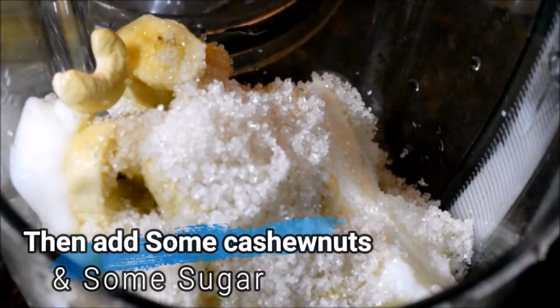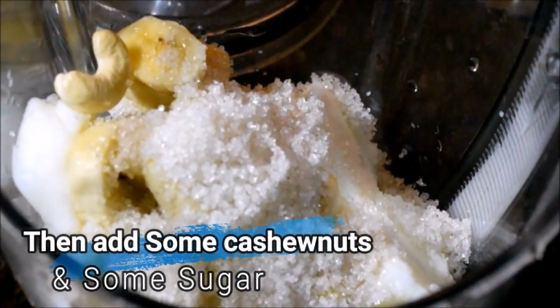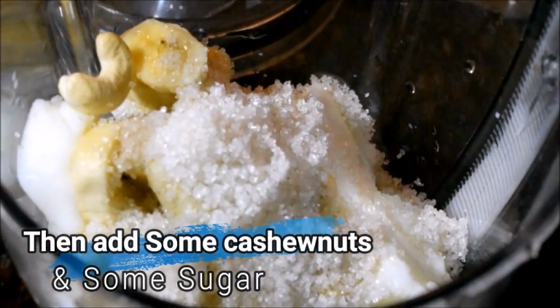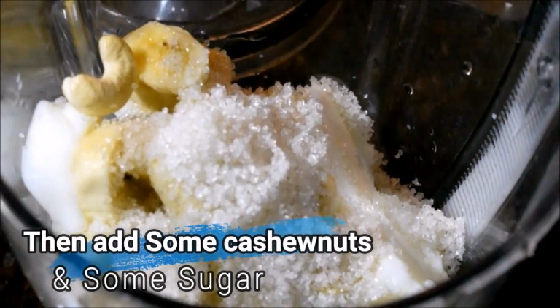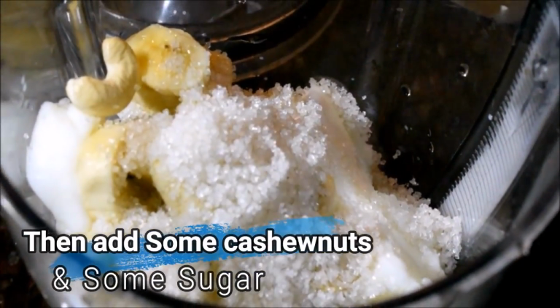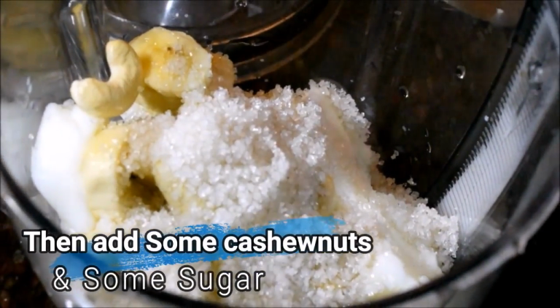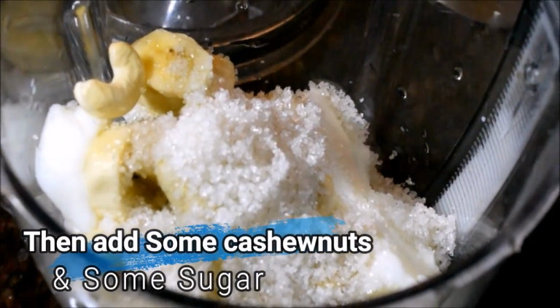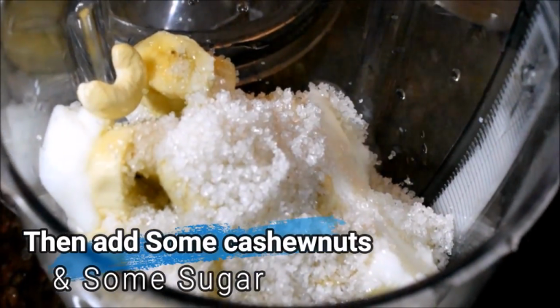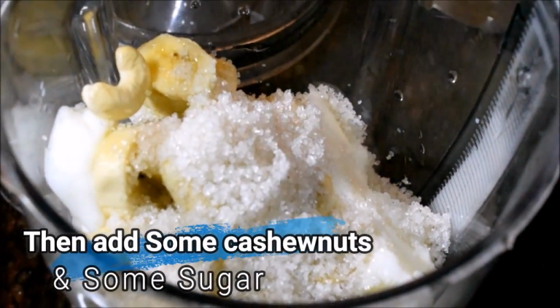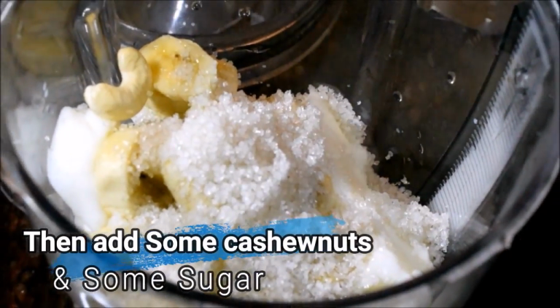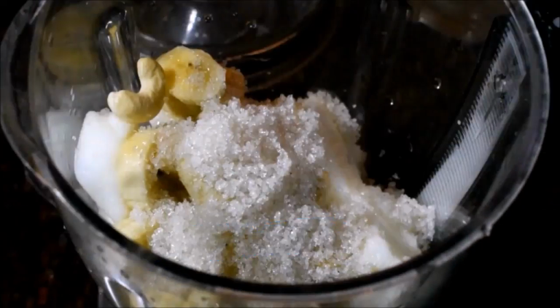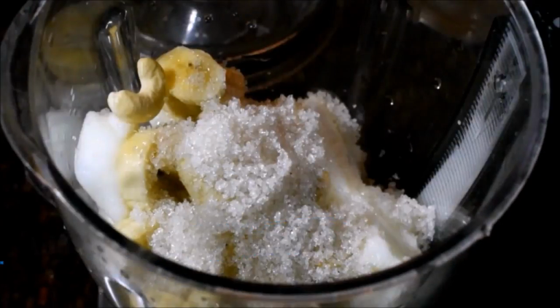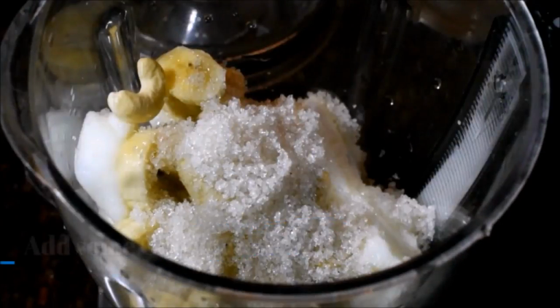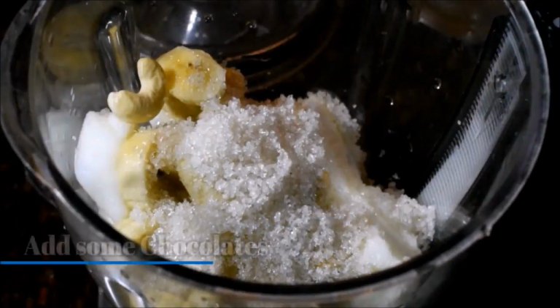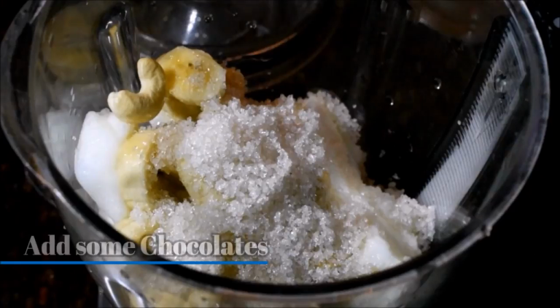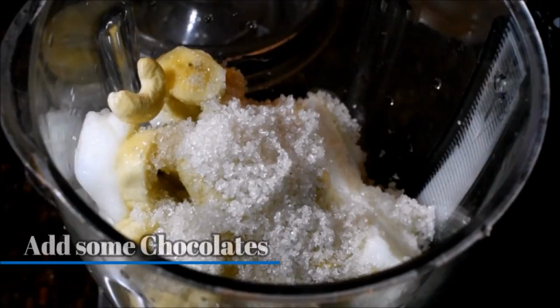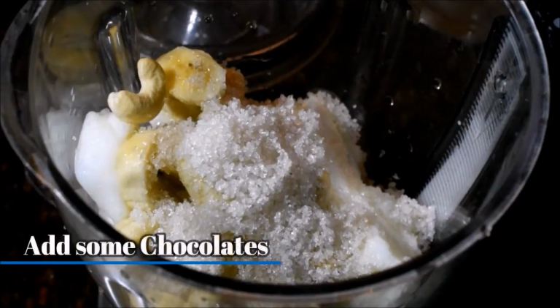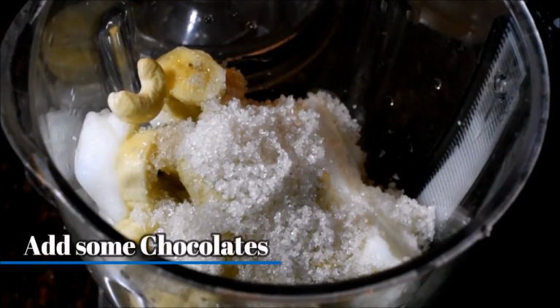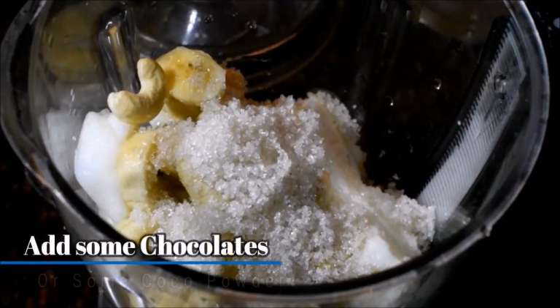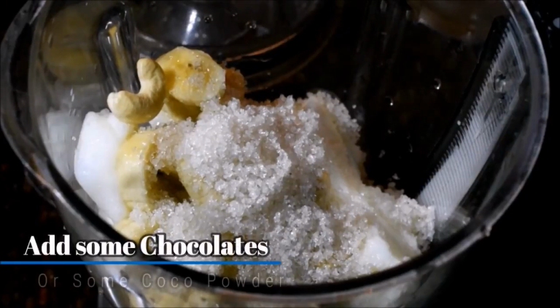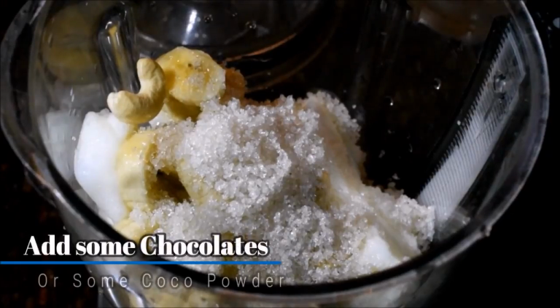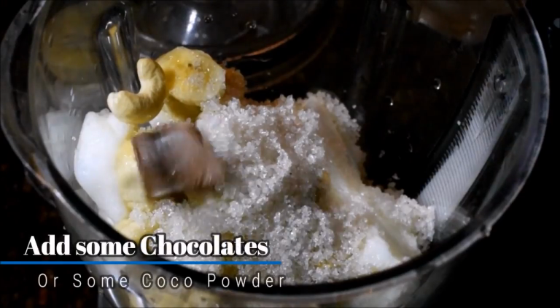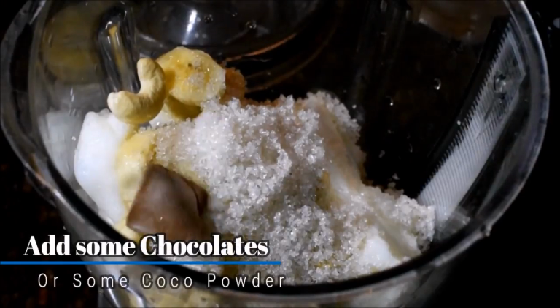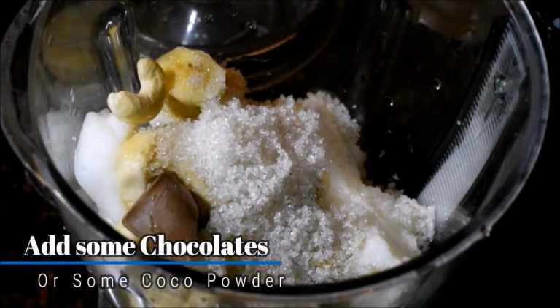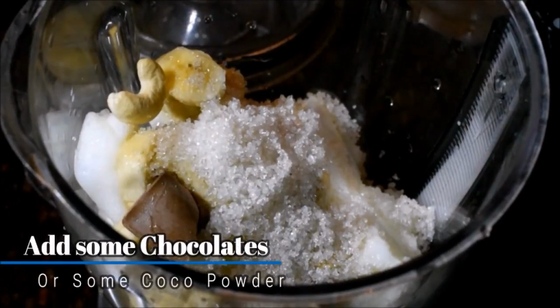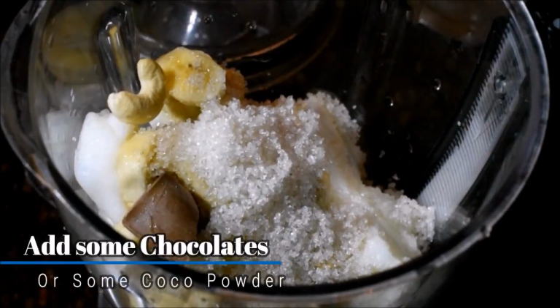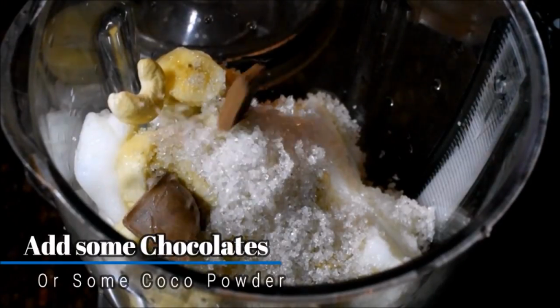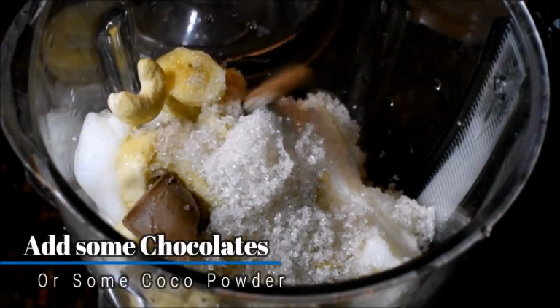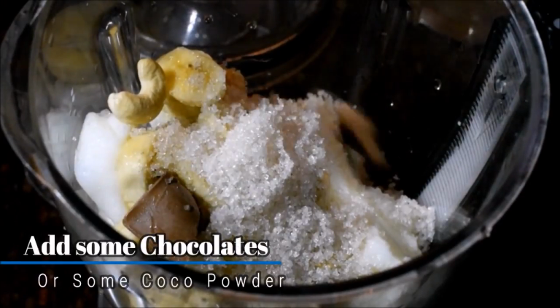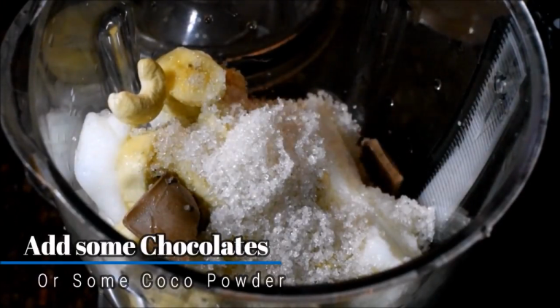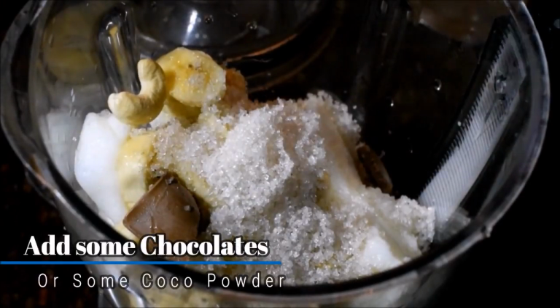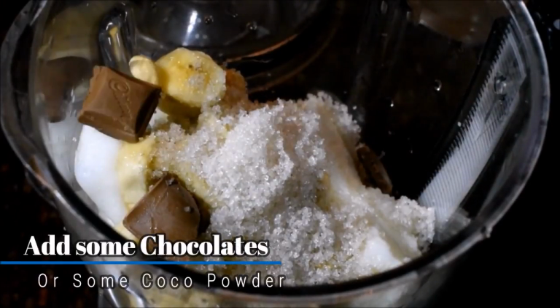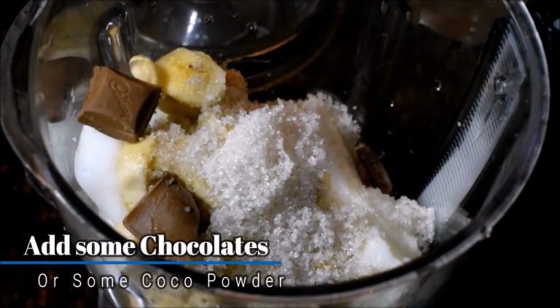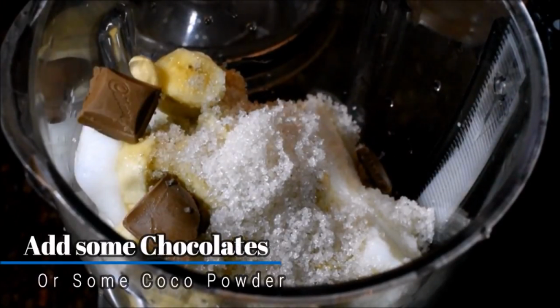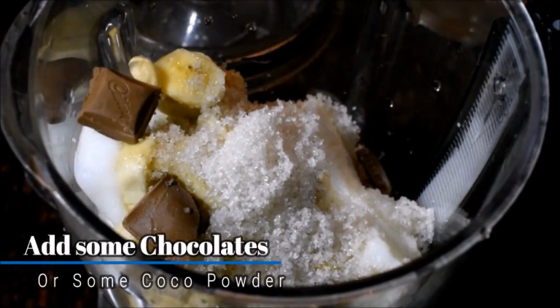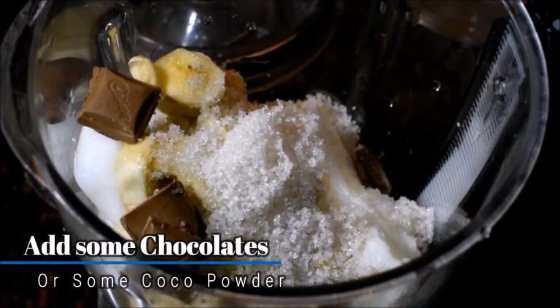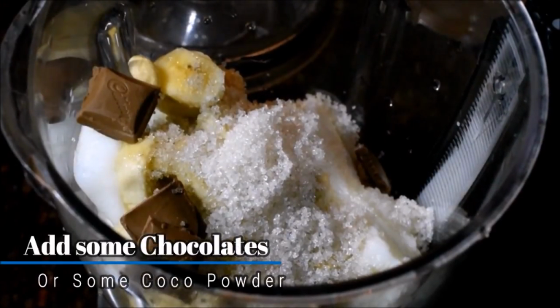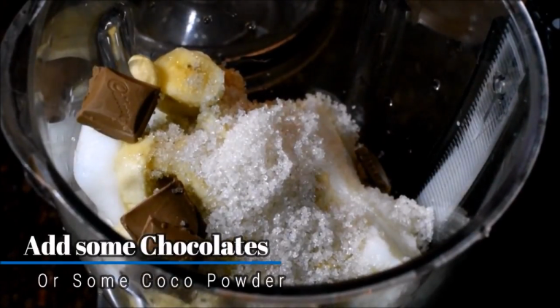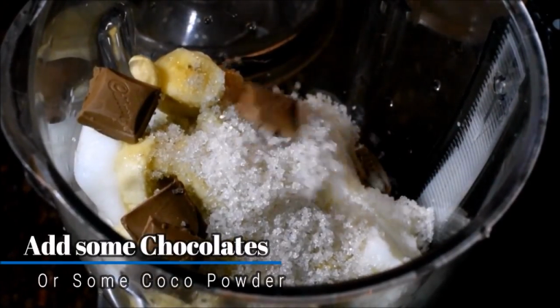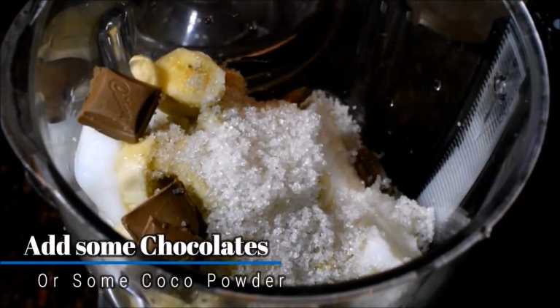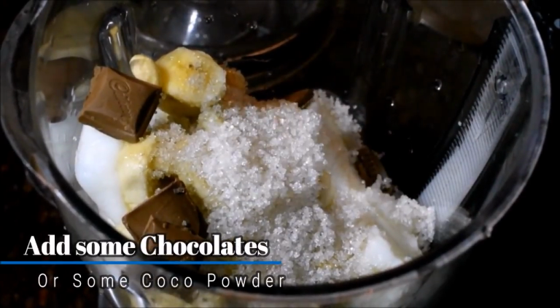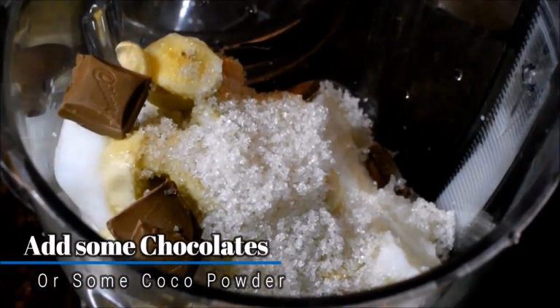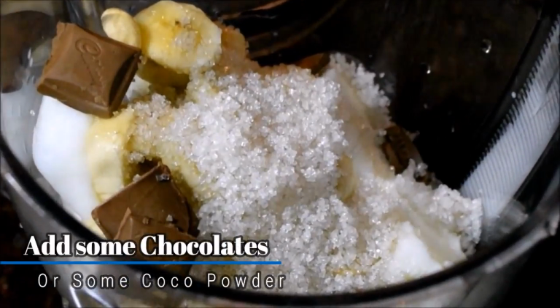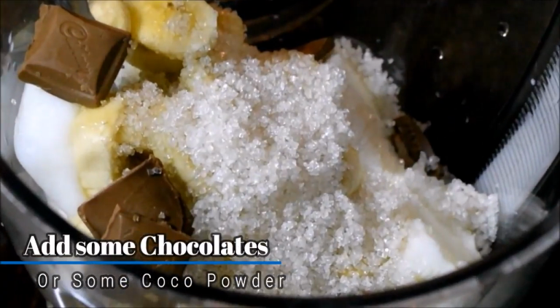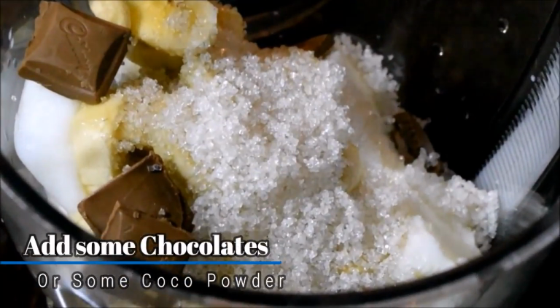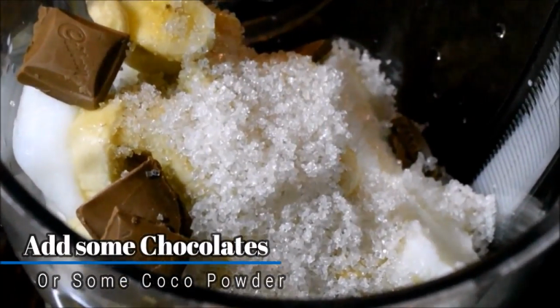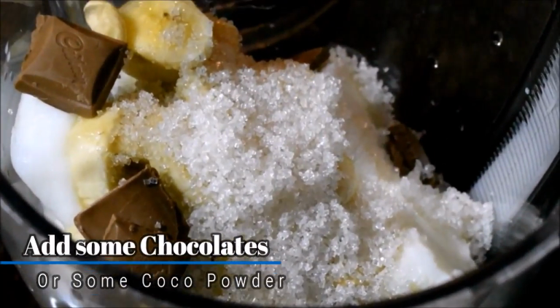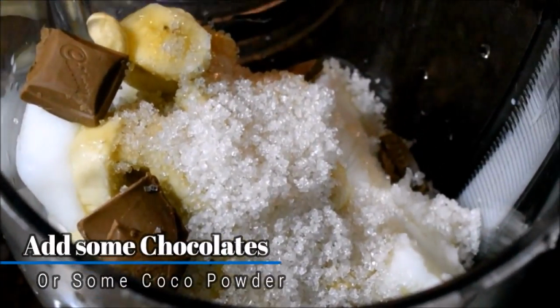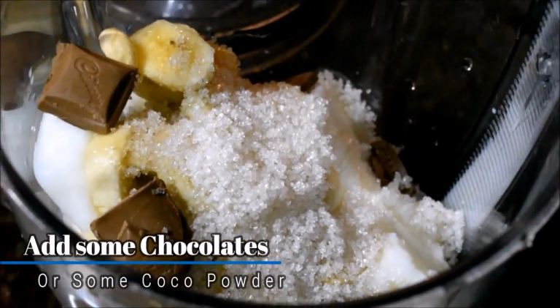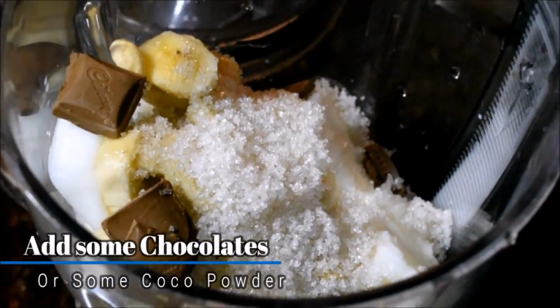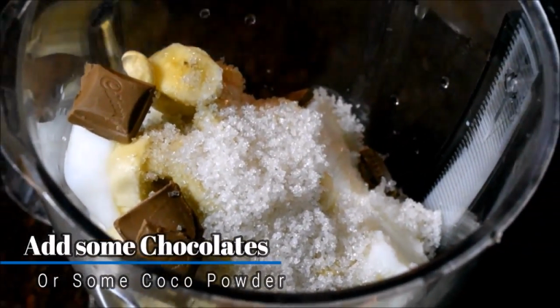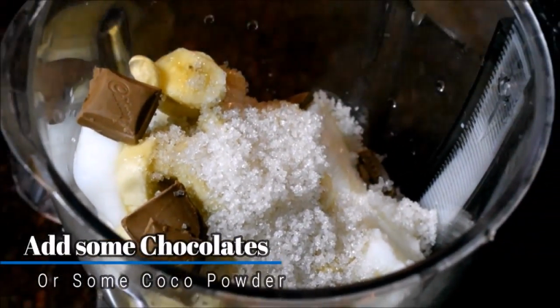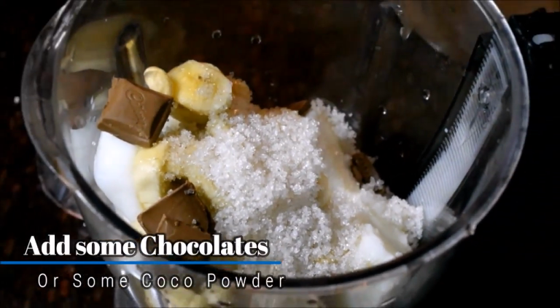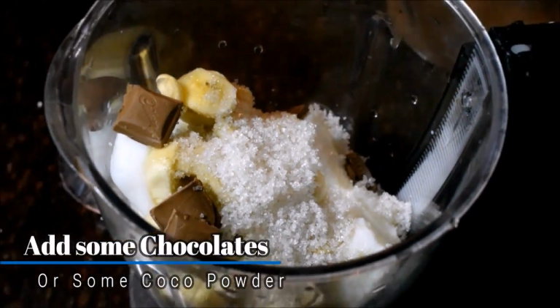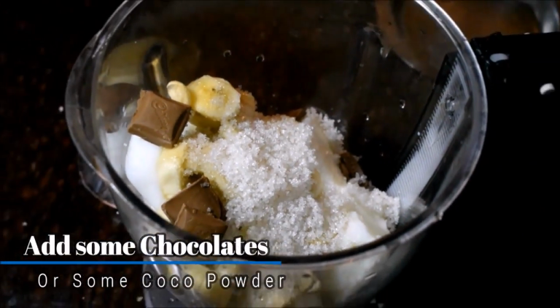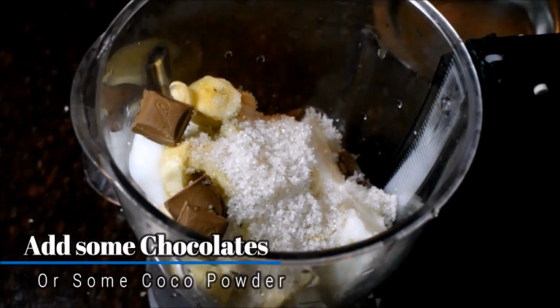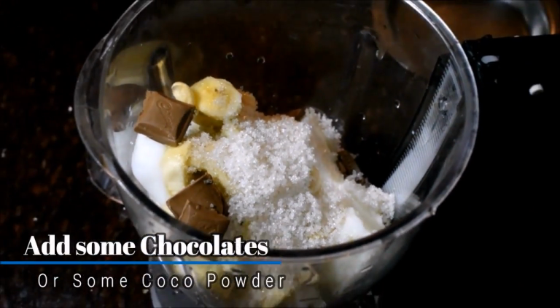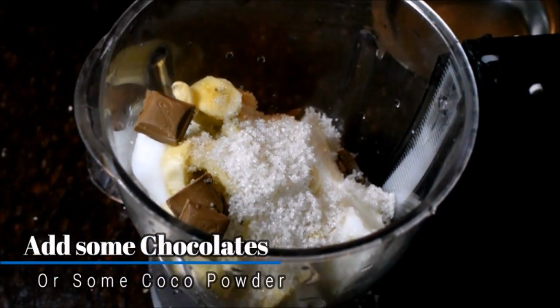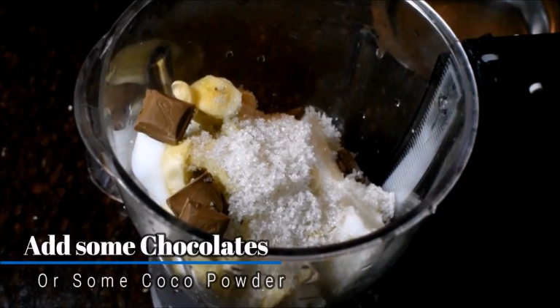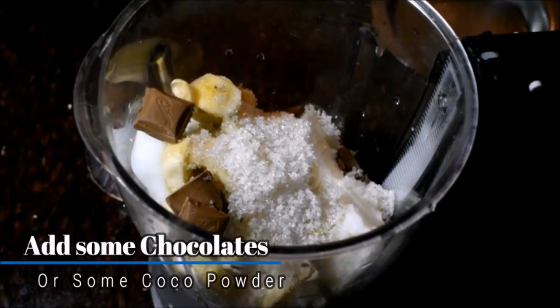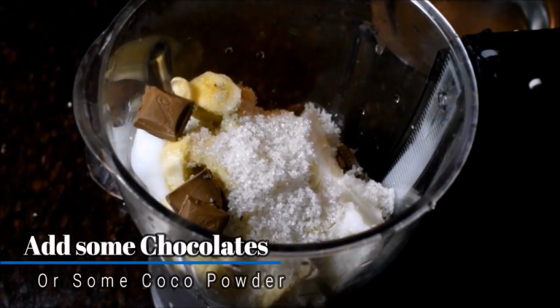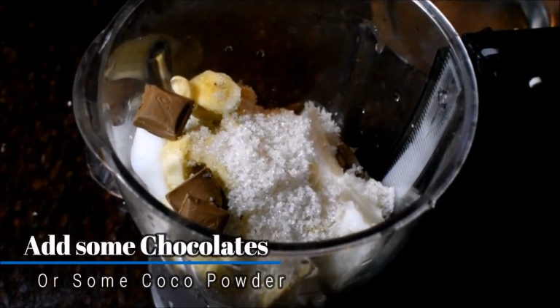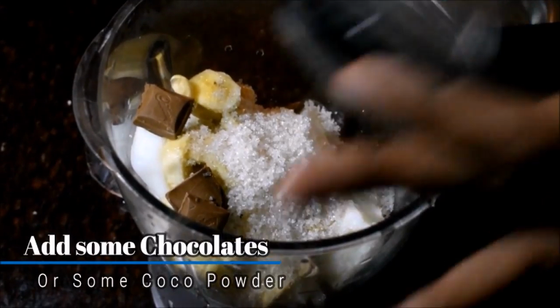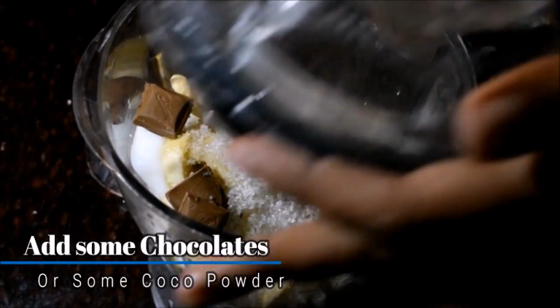We are going to add some layers like that. We are going to add the chocolate. The chocolate is a cranberry dairy milk chocolate.